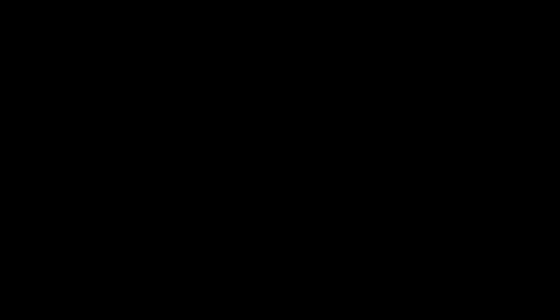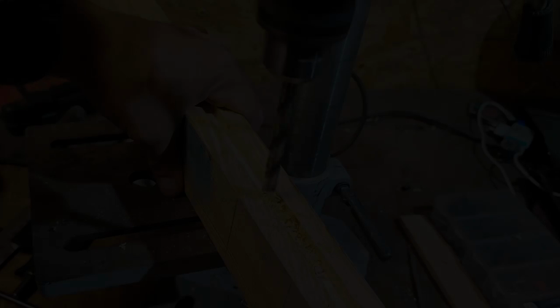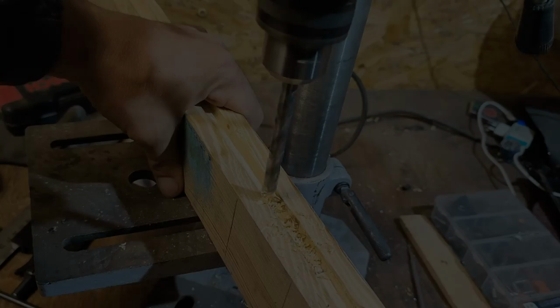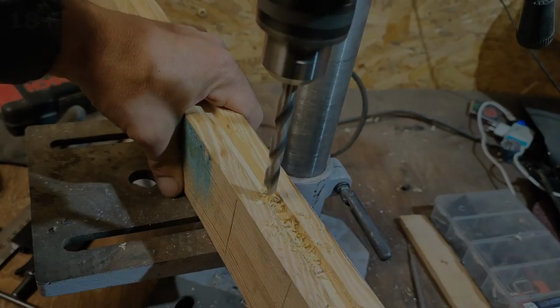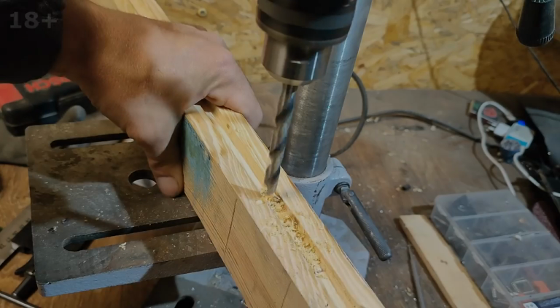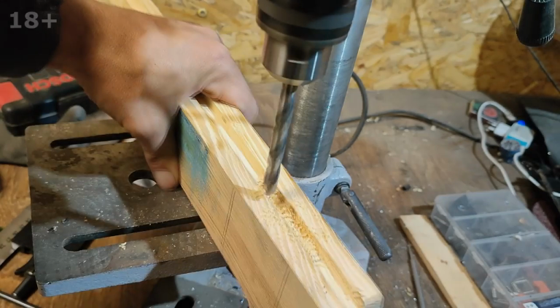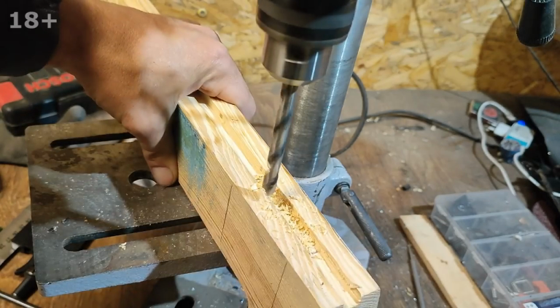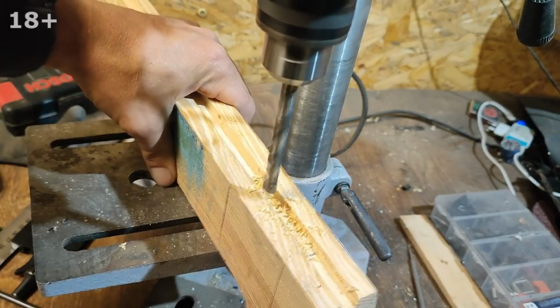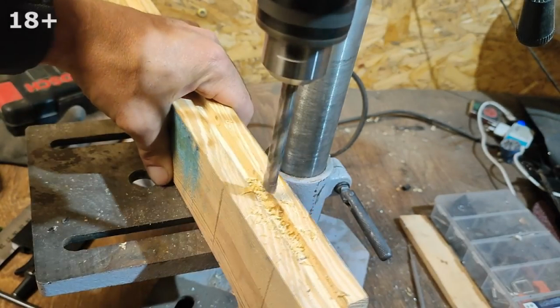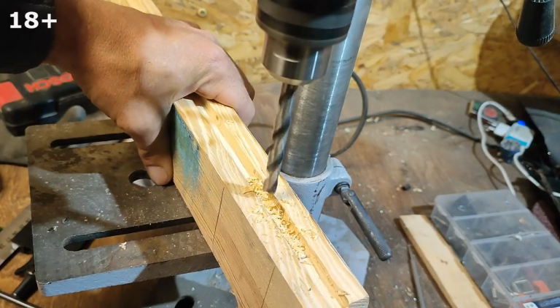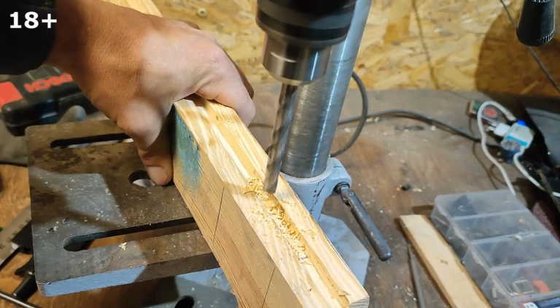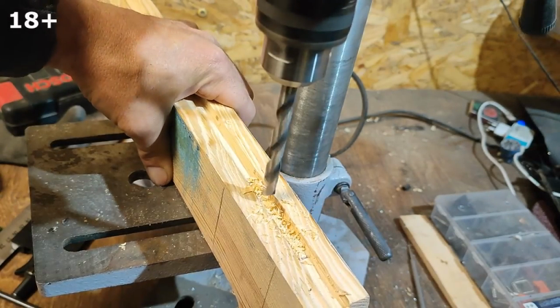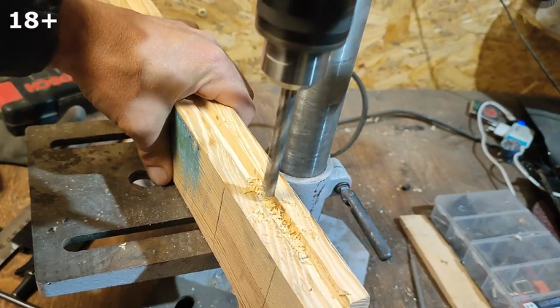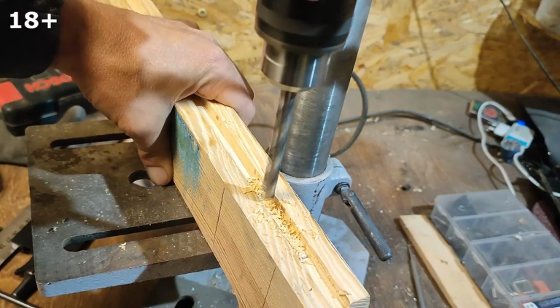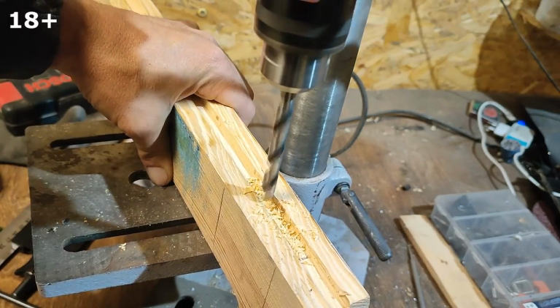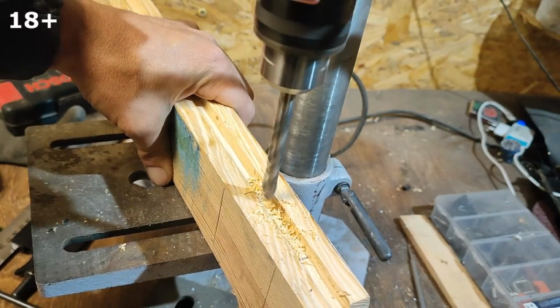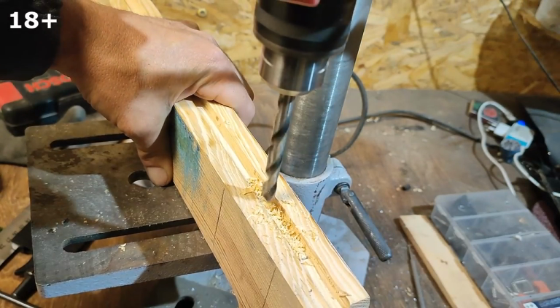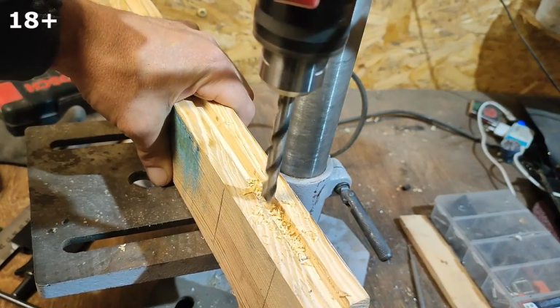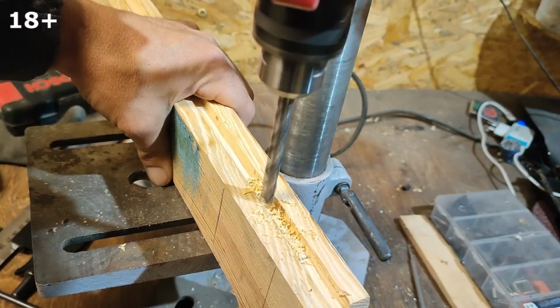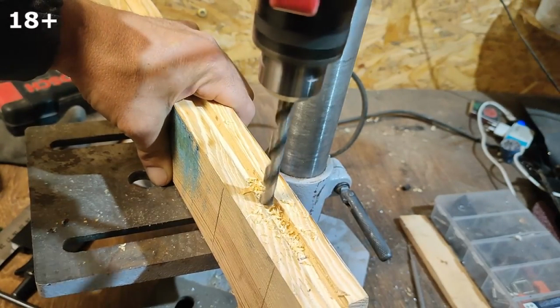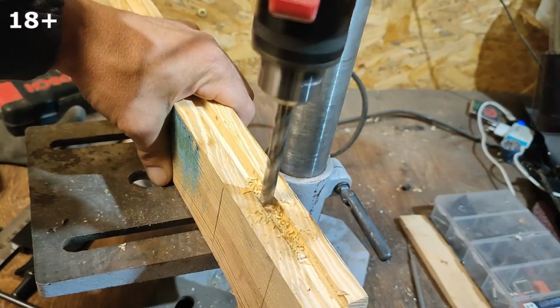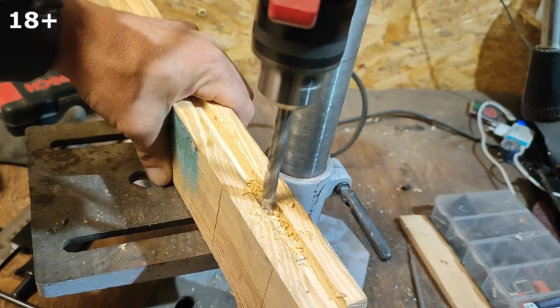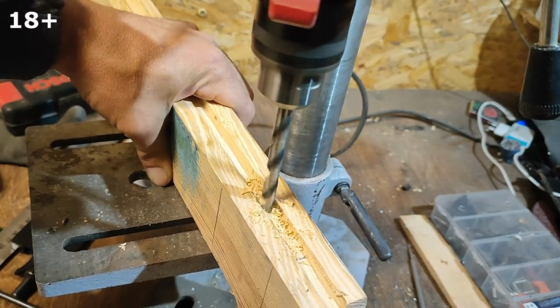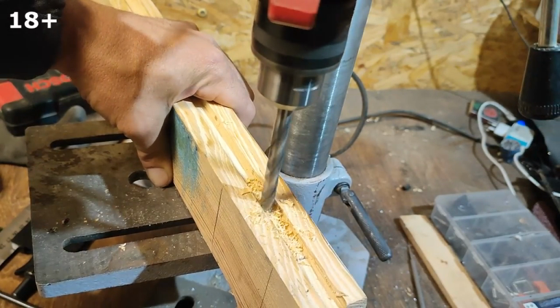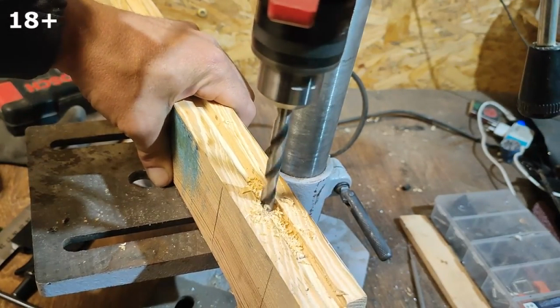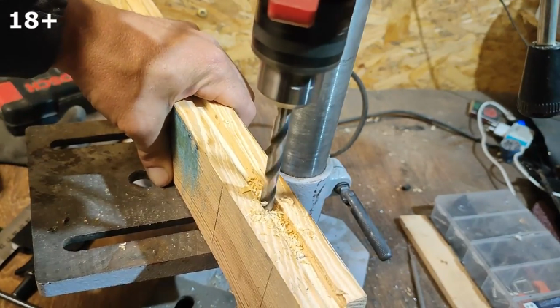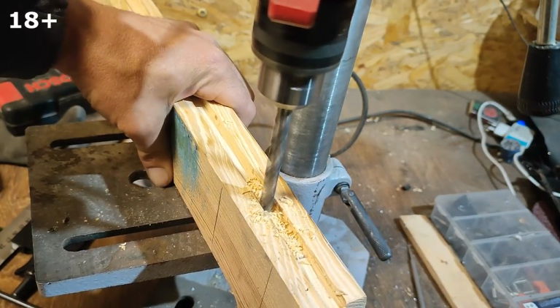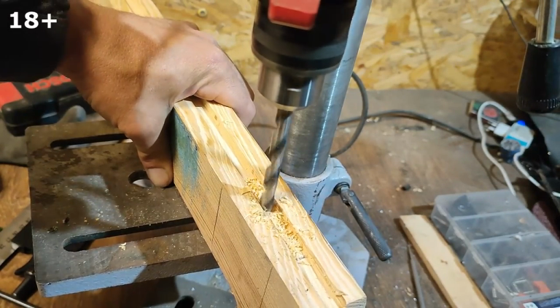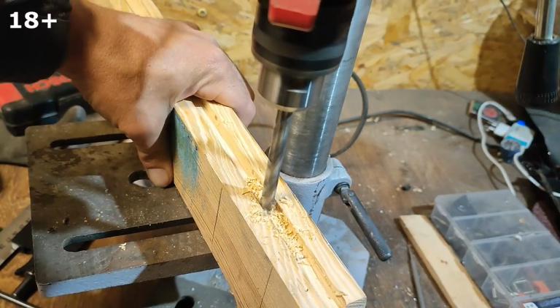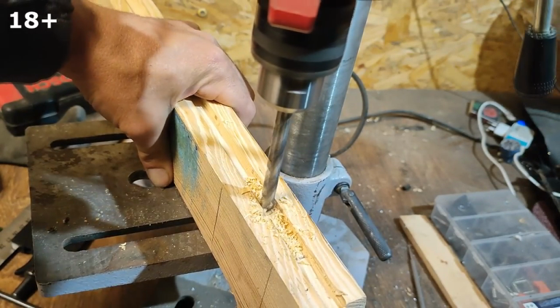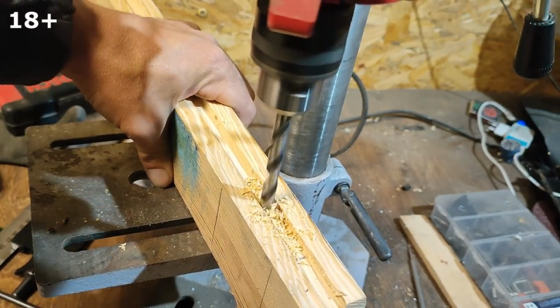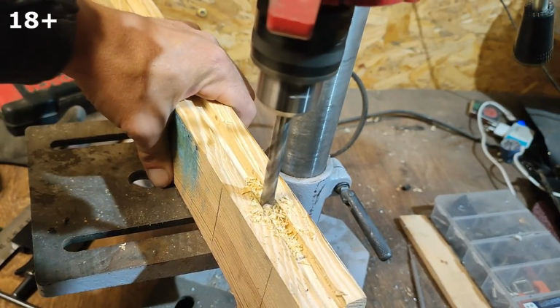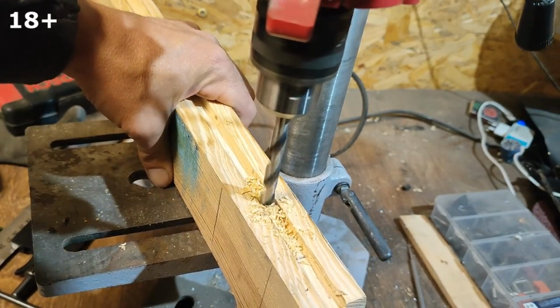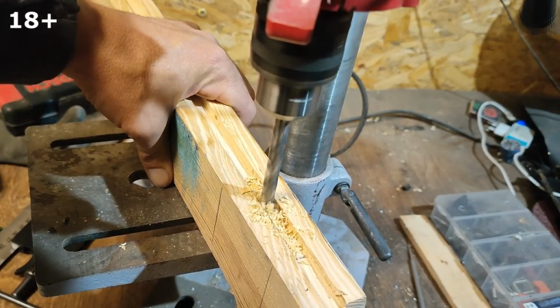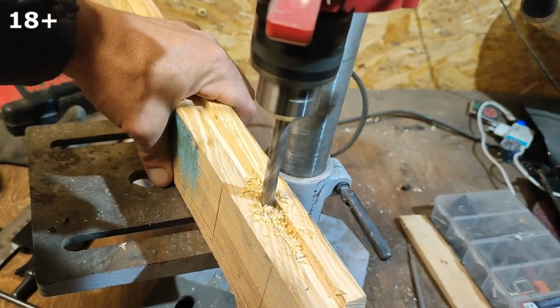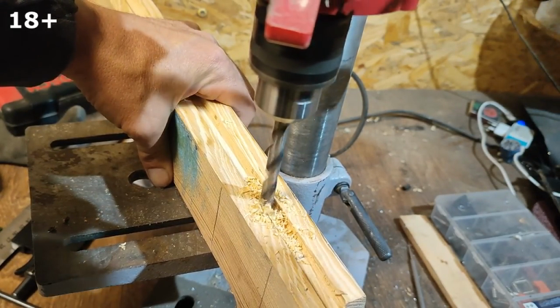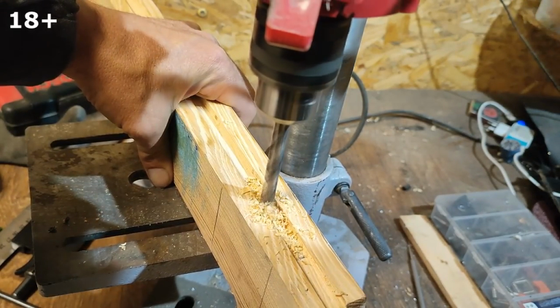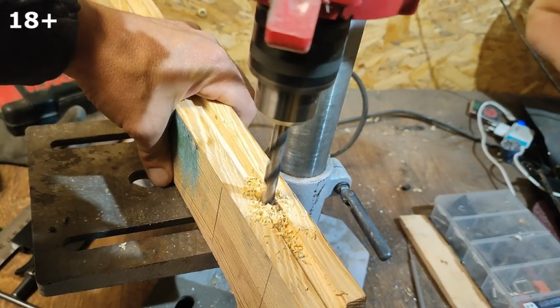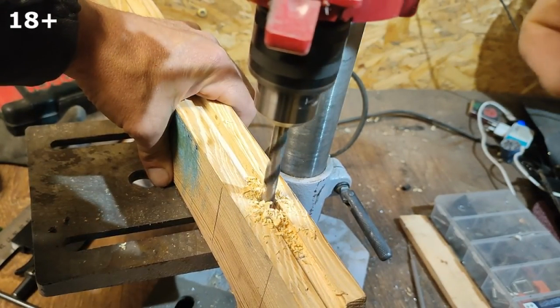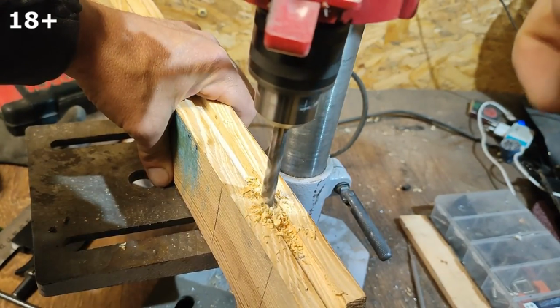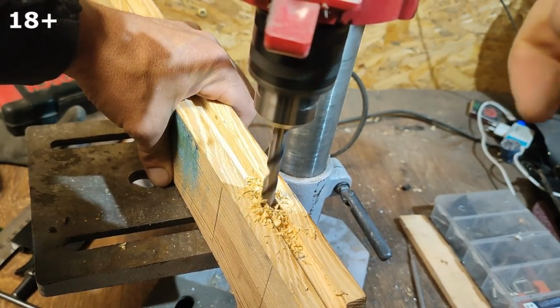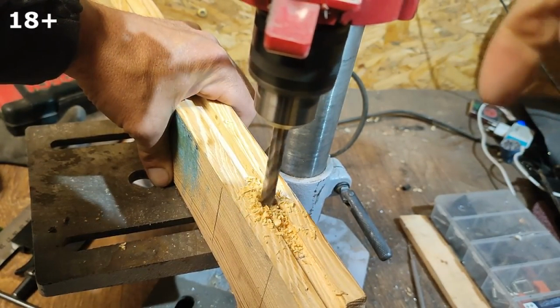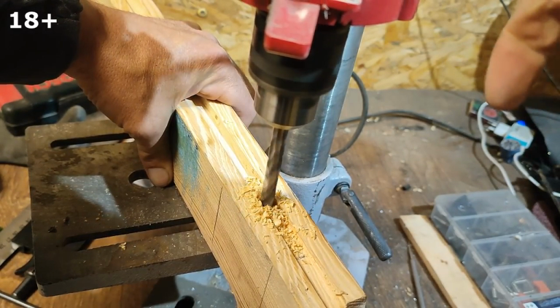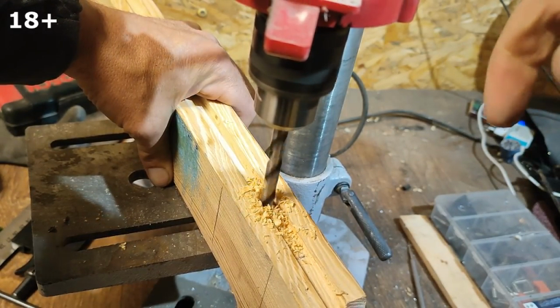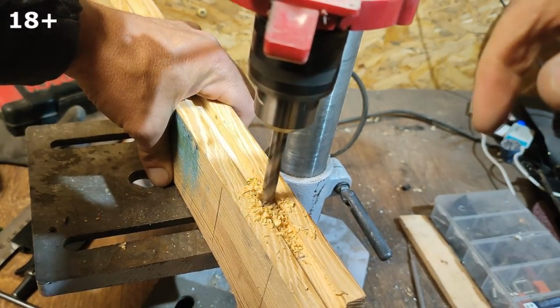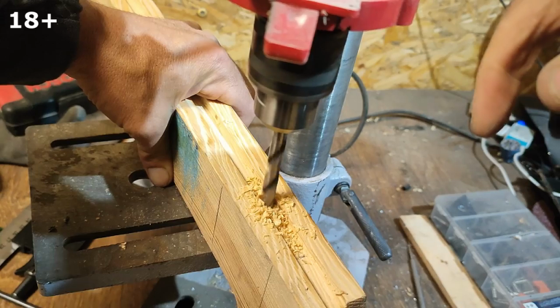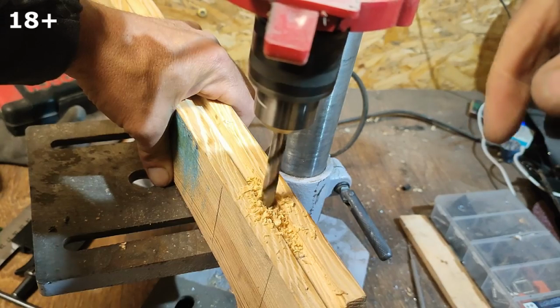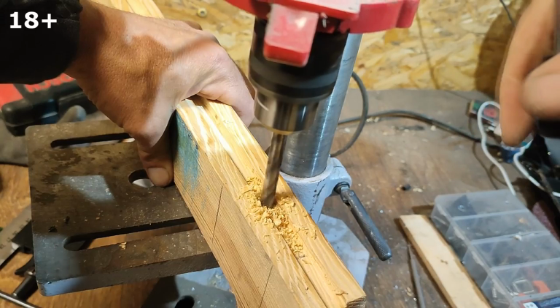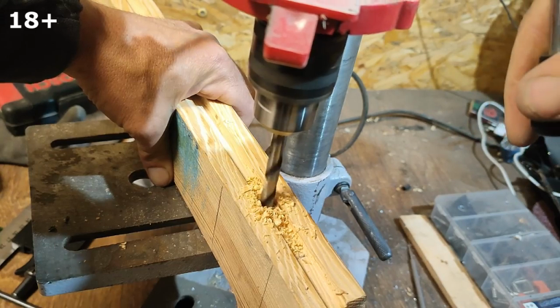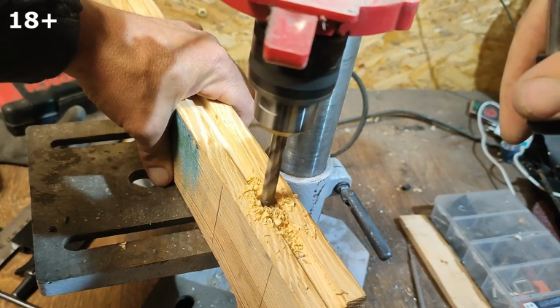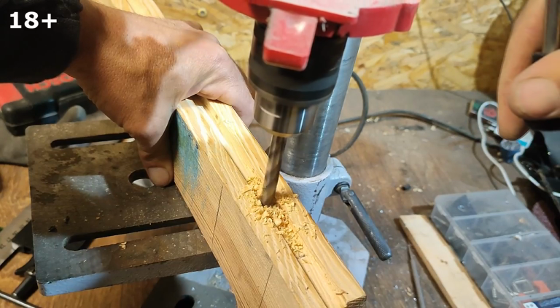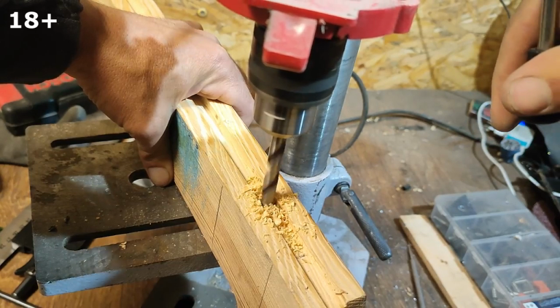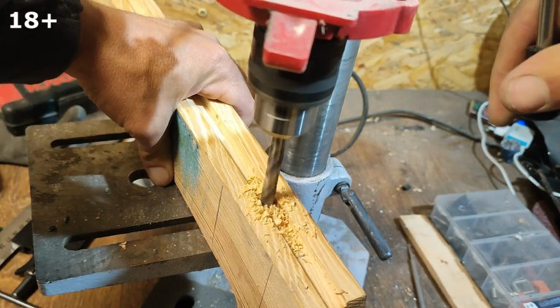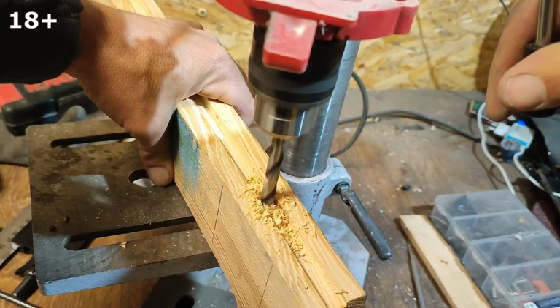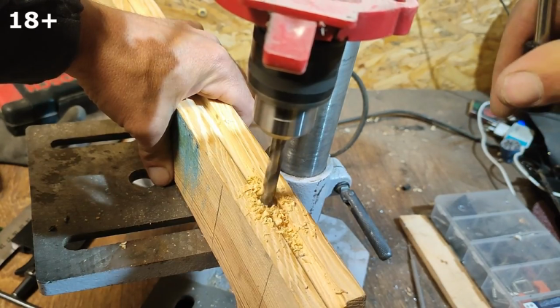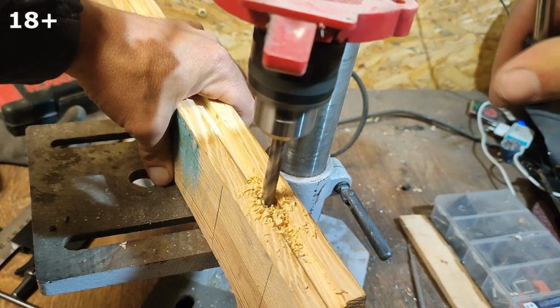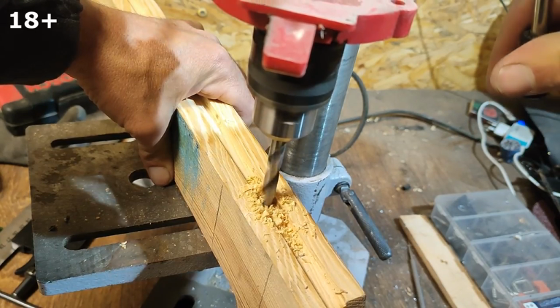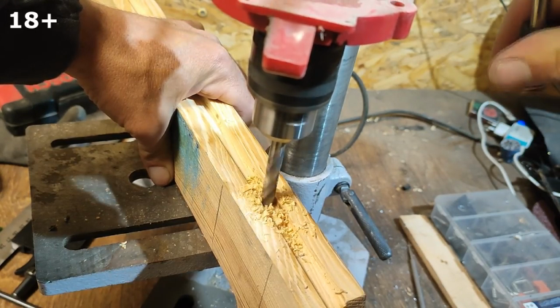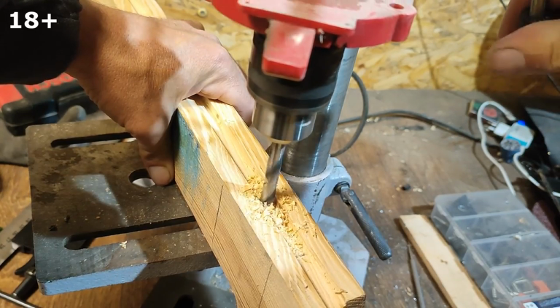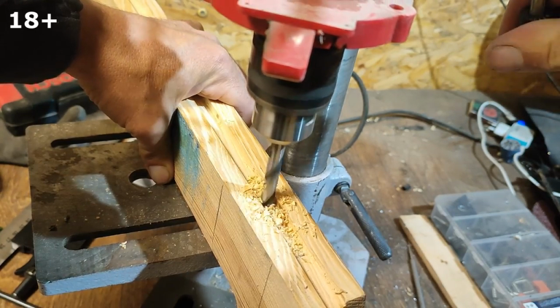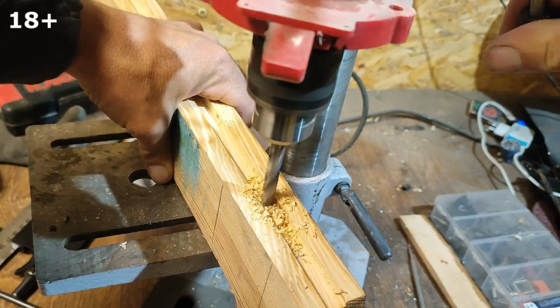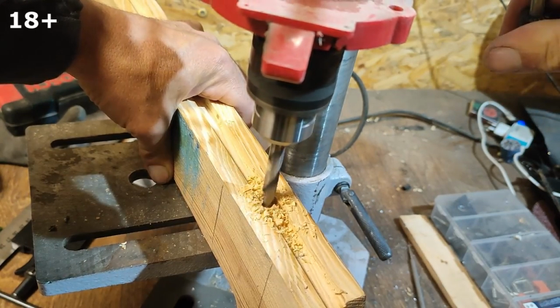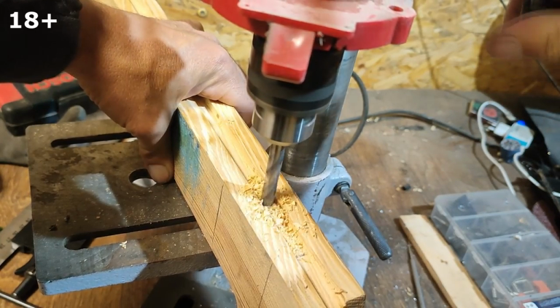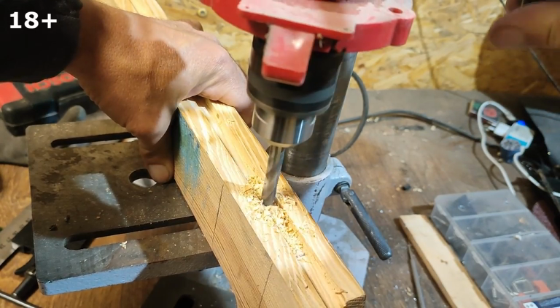We continue to make our crossbow from fiberglass reinforcement. I remind you that this is the second part of the video about this crossbow.